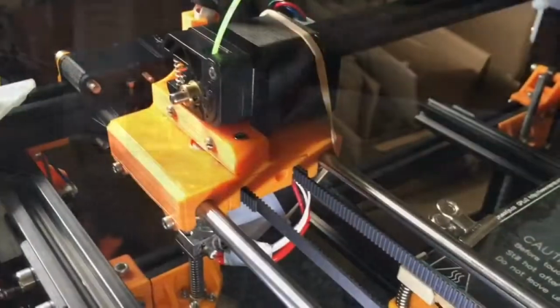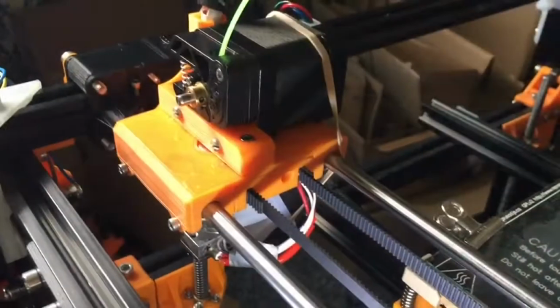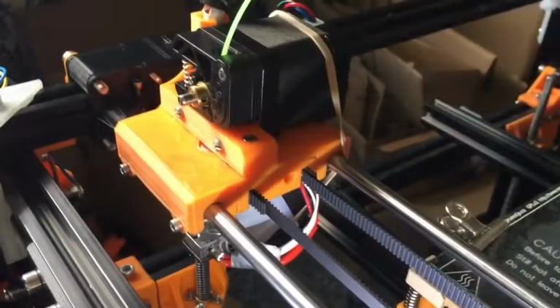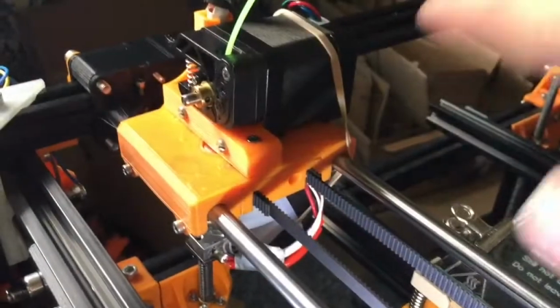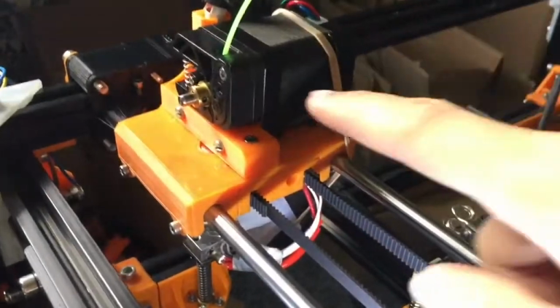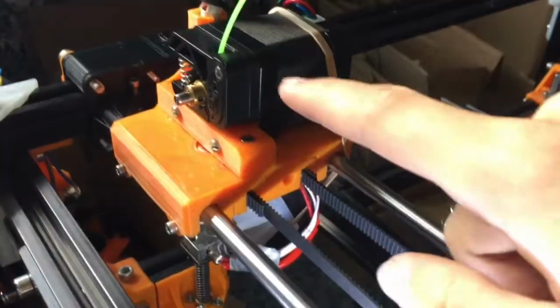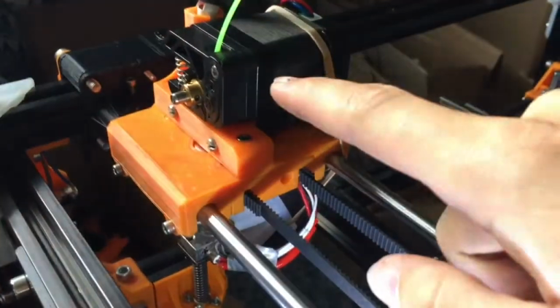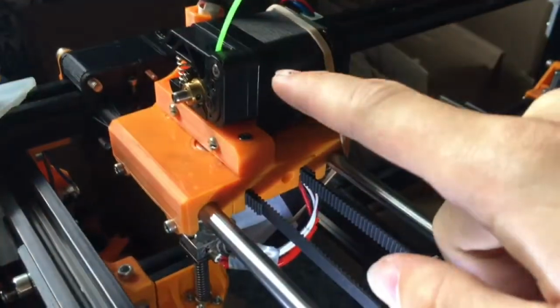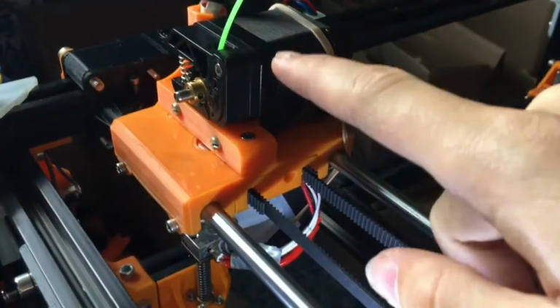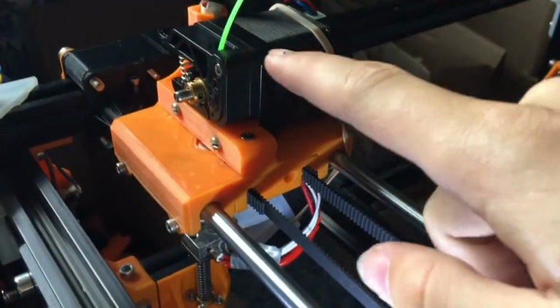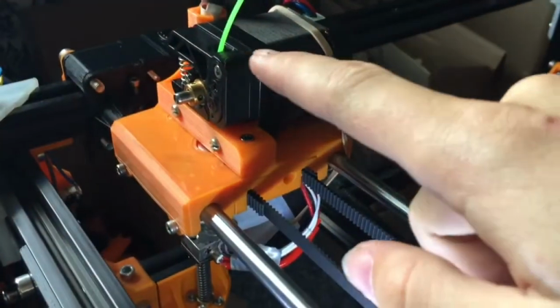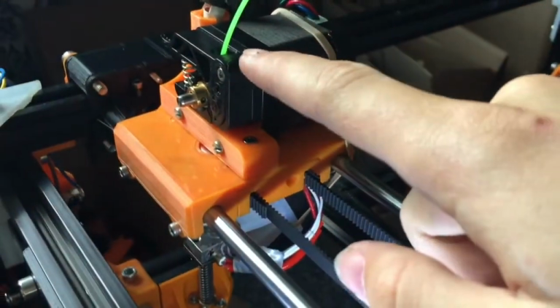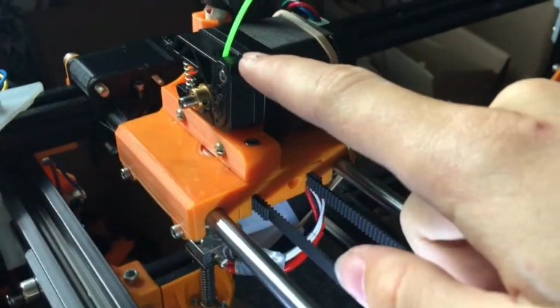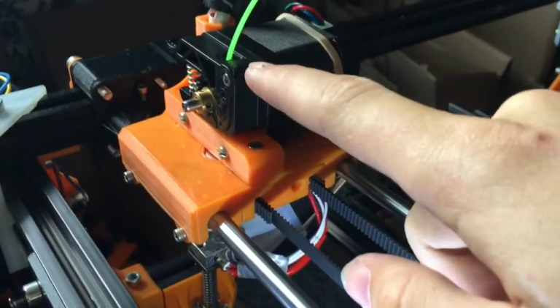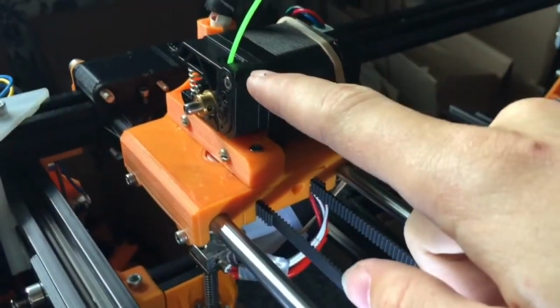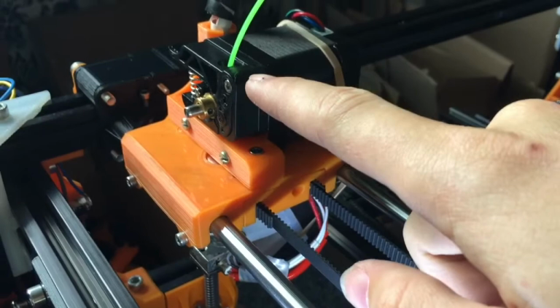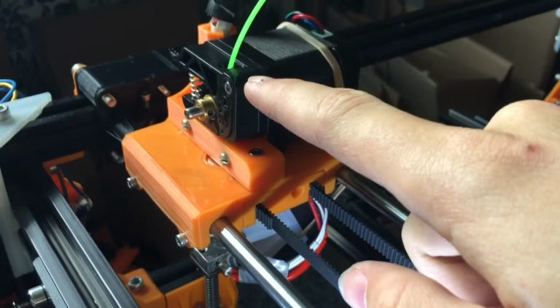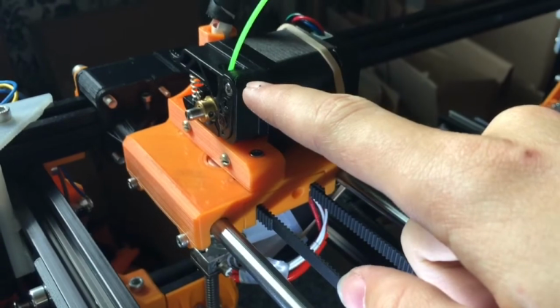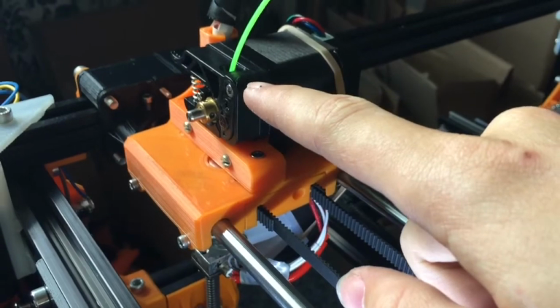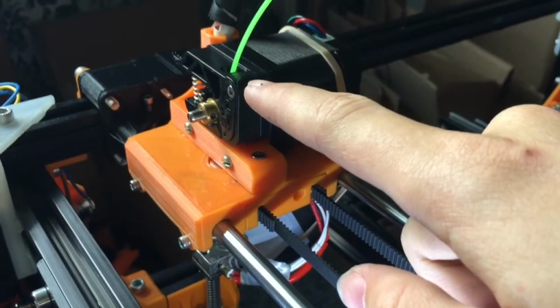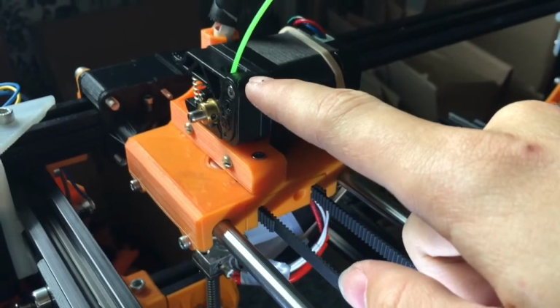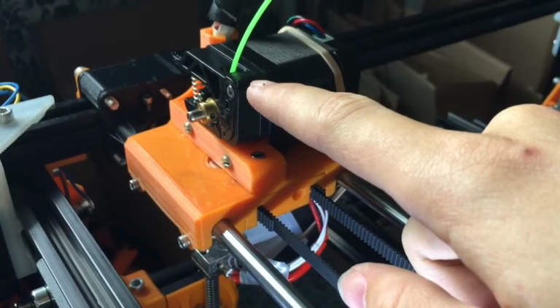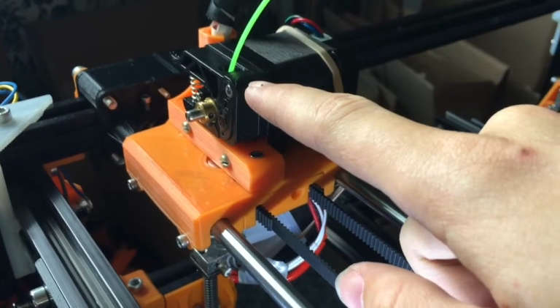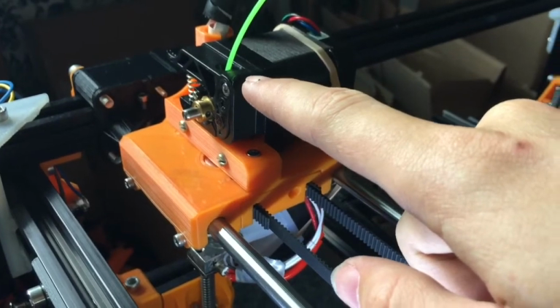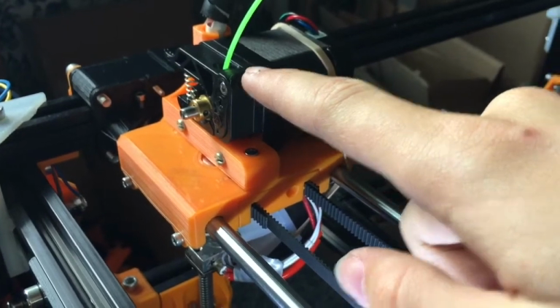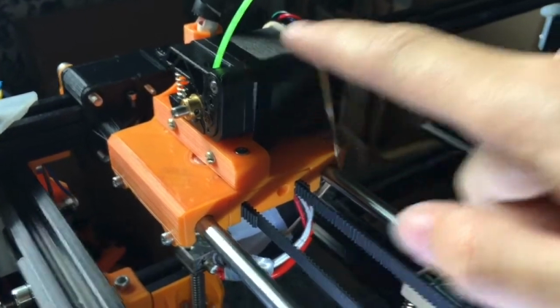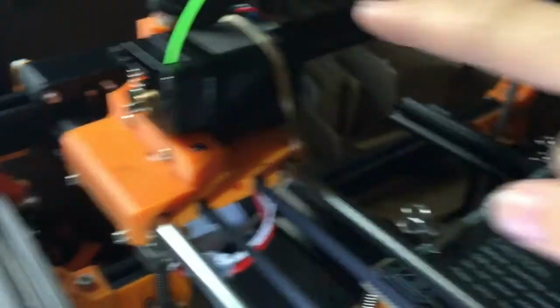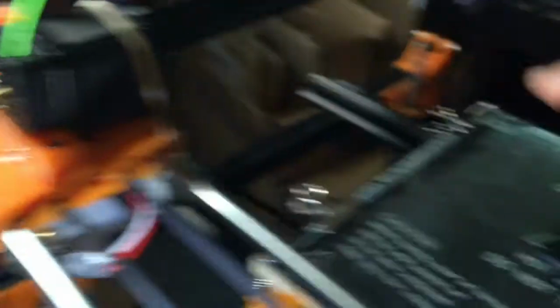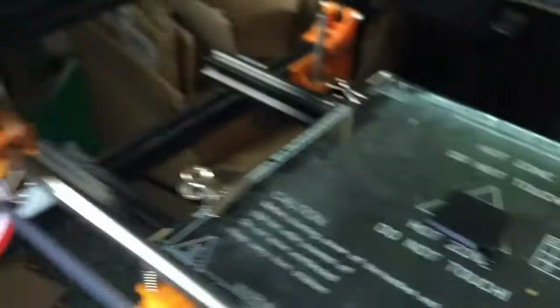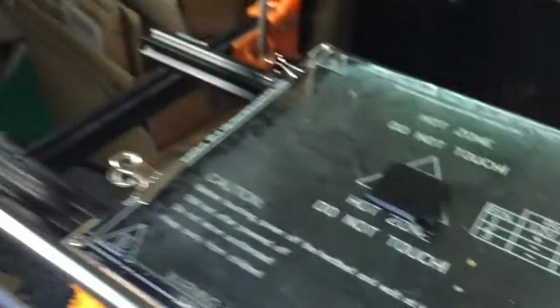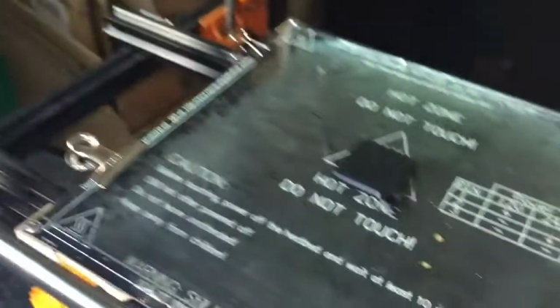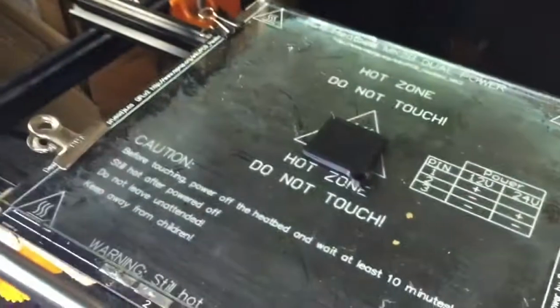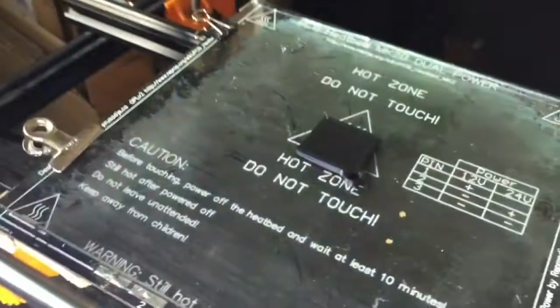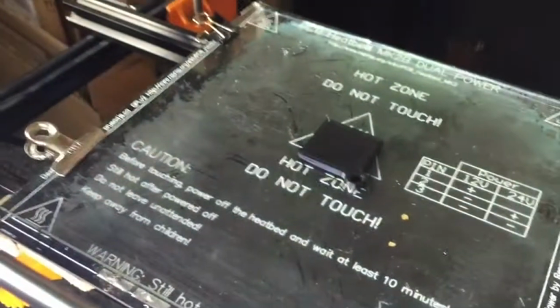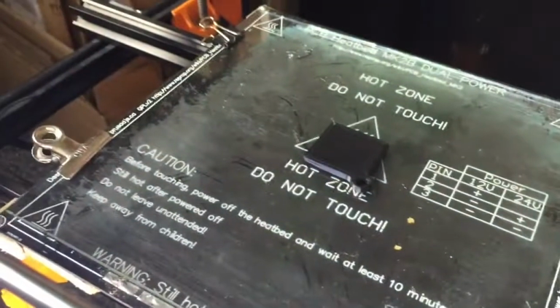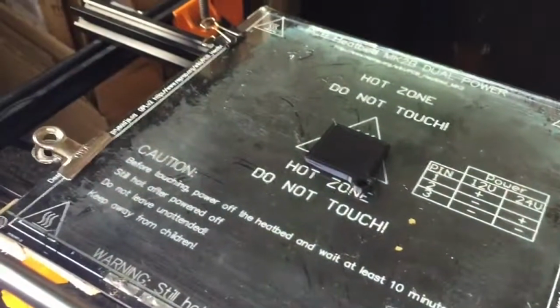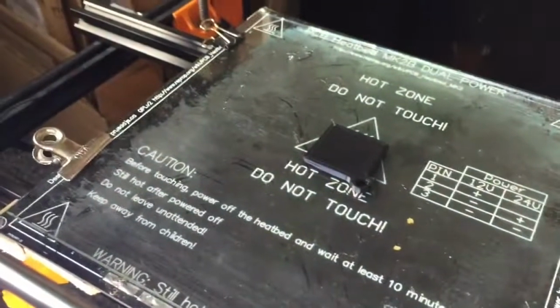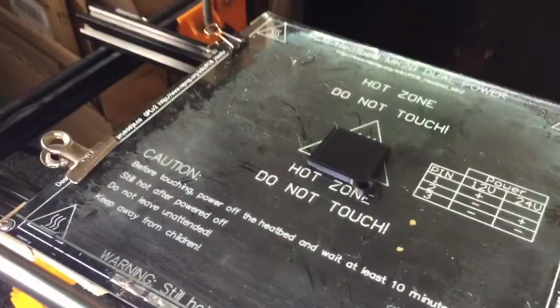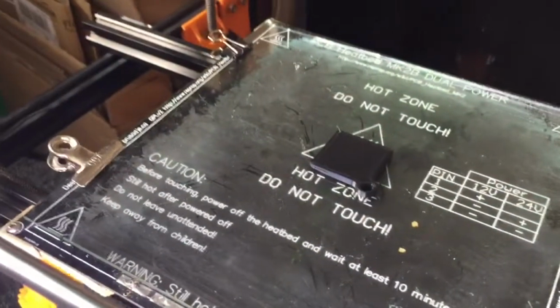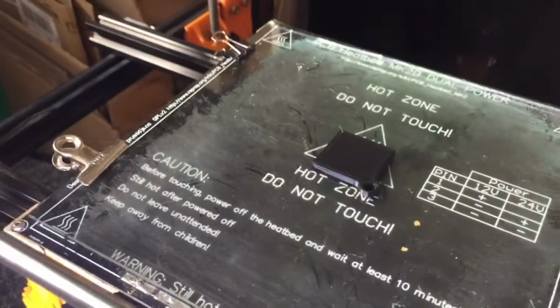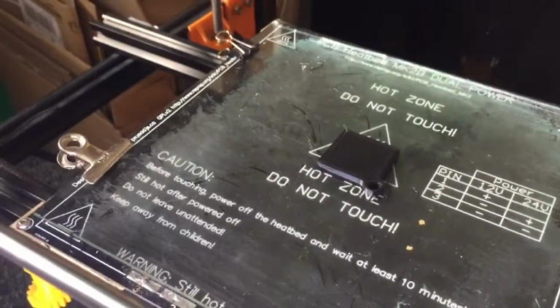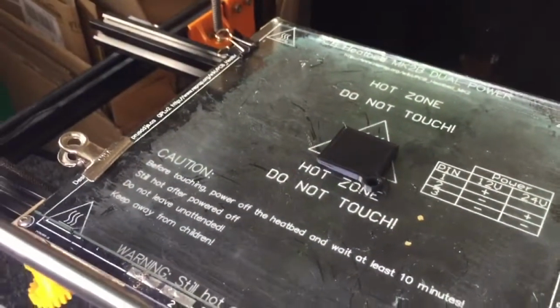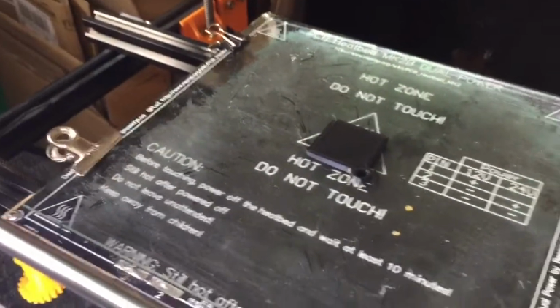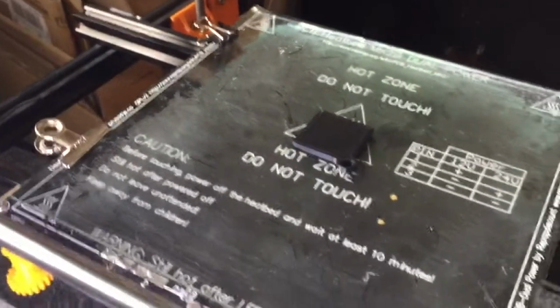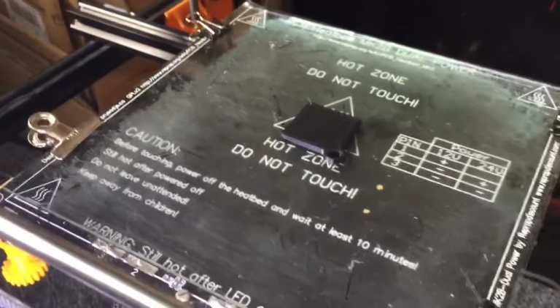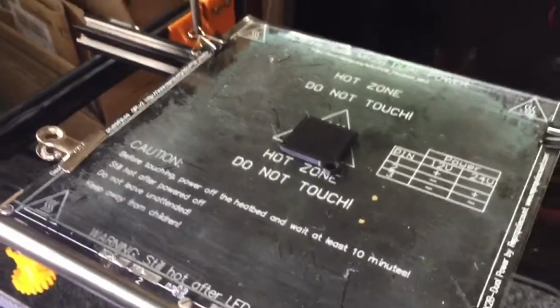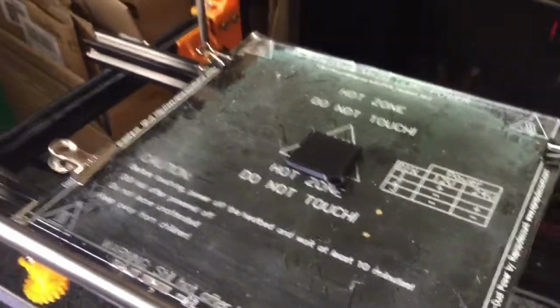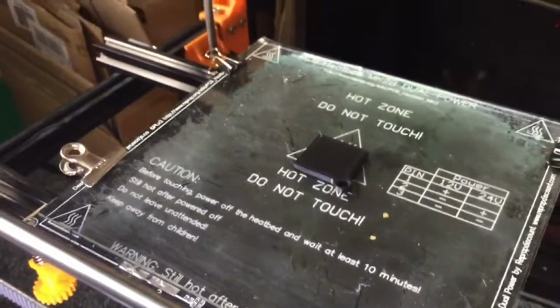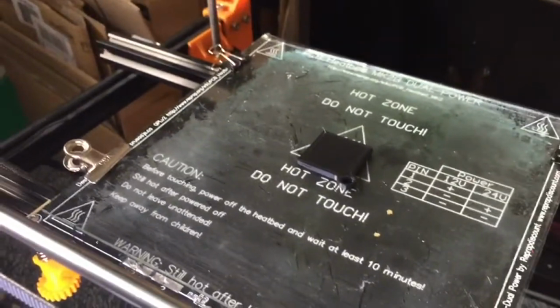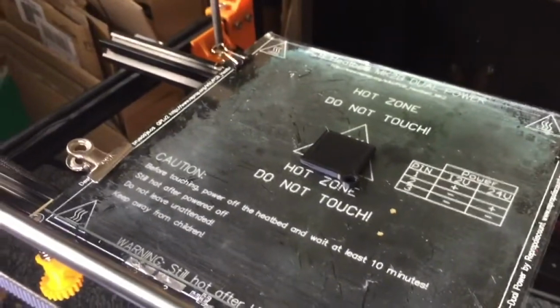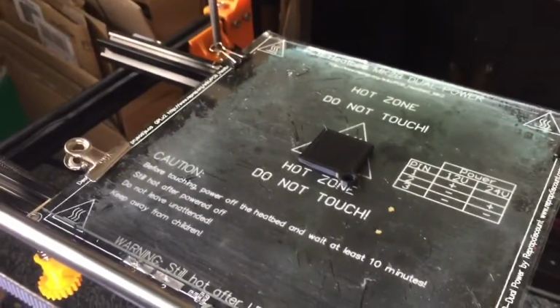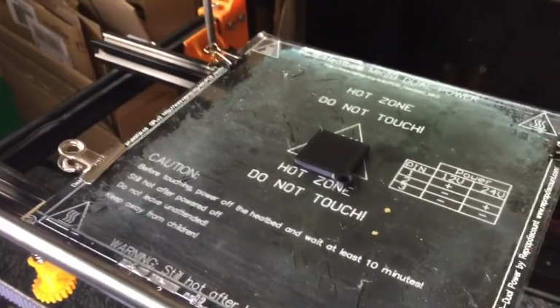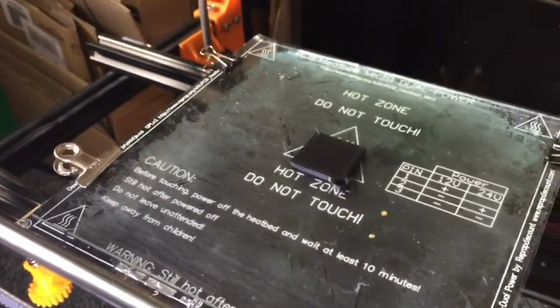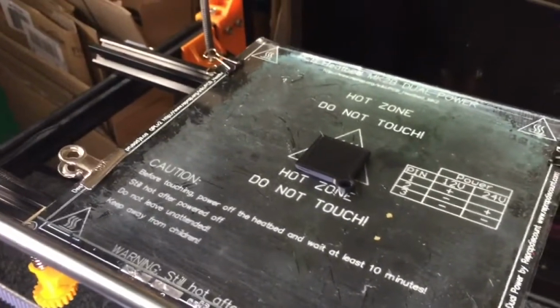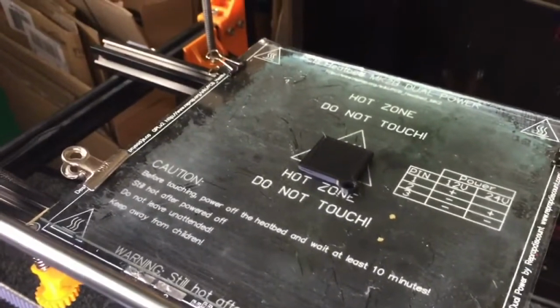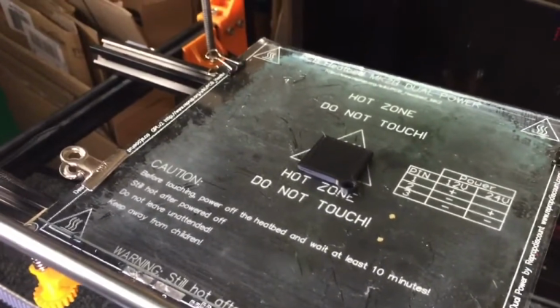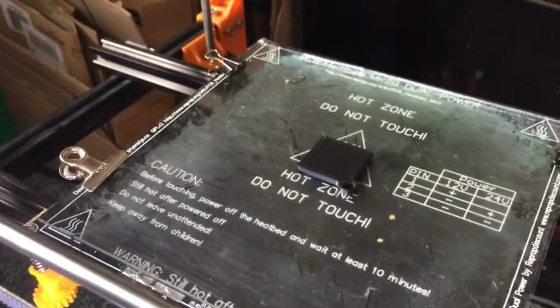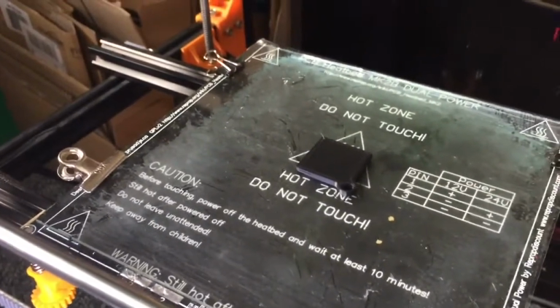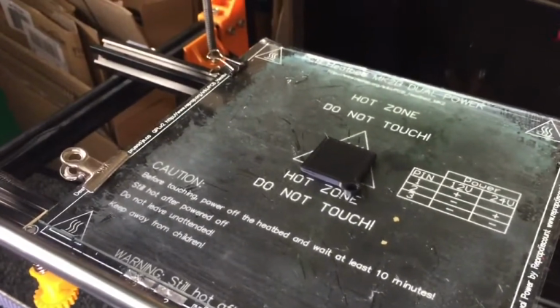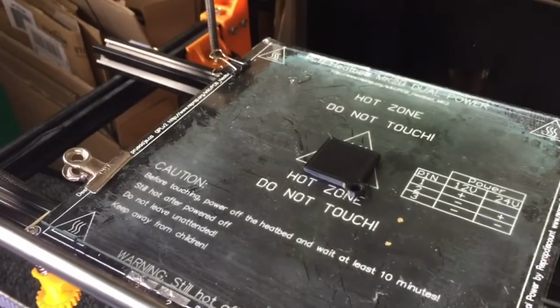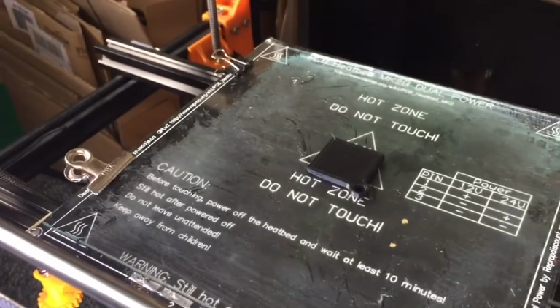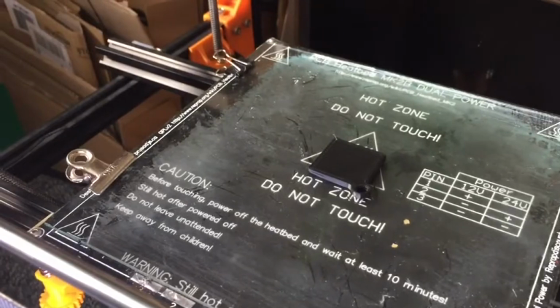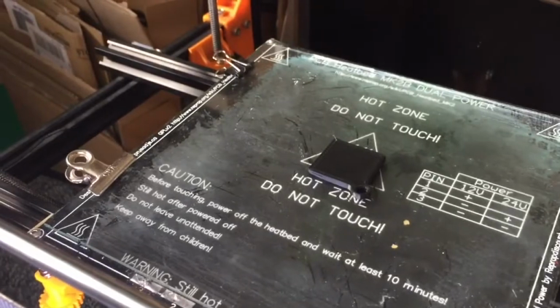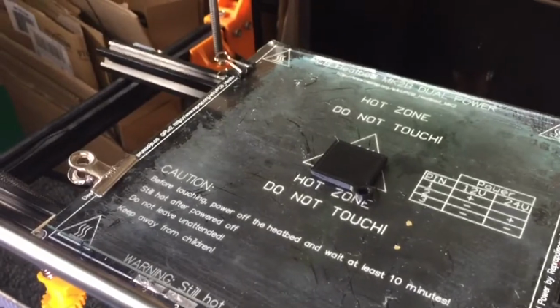I've just swapped out the filament for this green, and I'm going to press resume and we shall see how it goes.